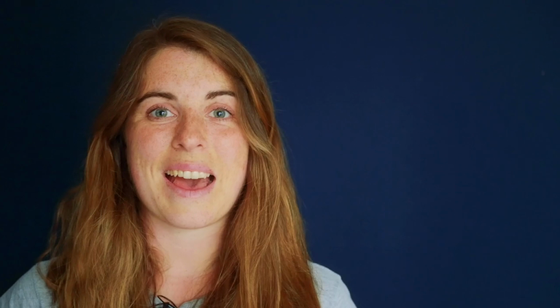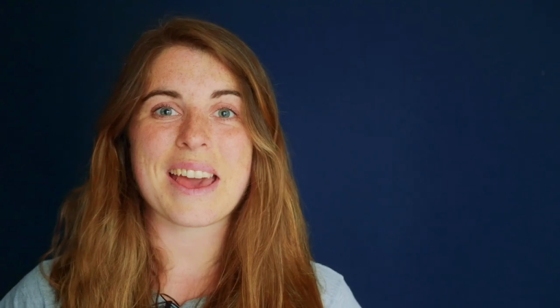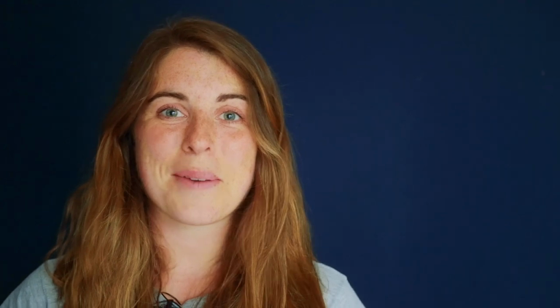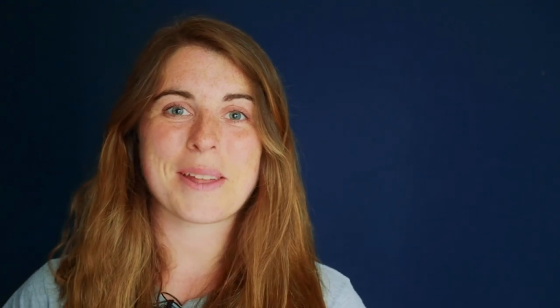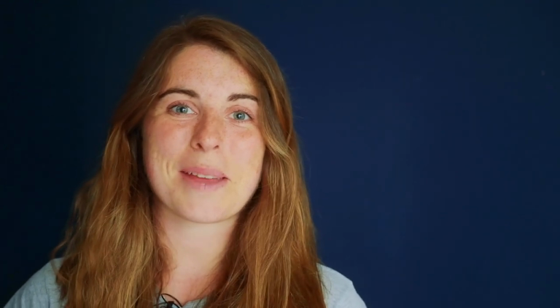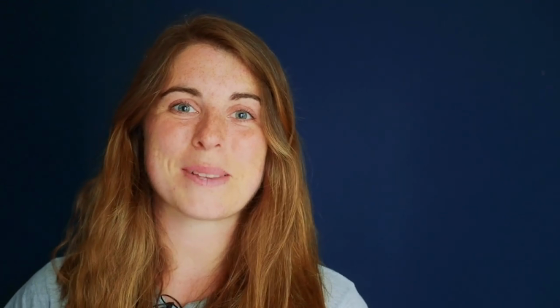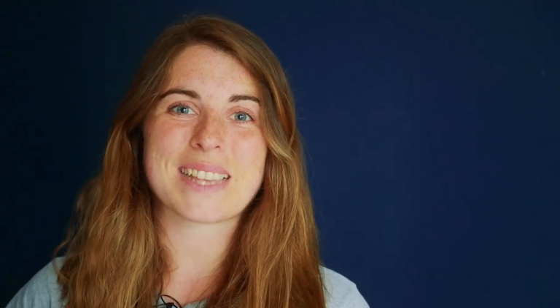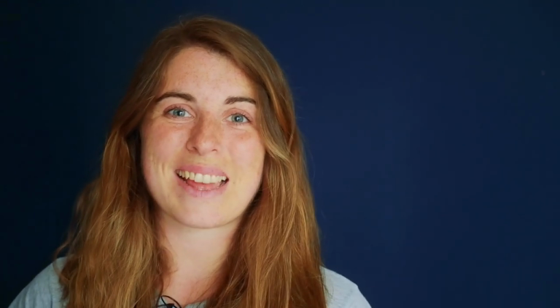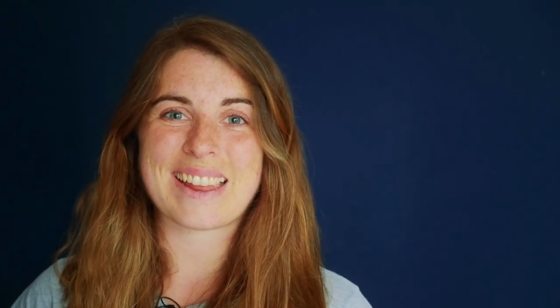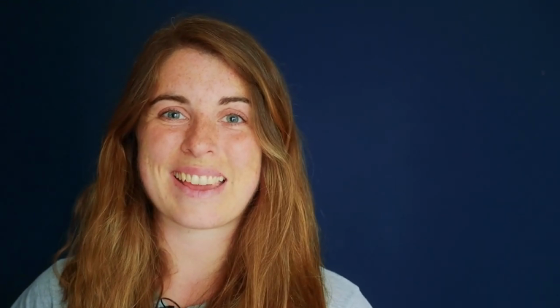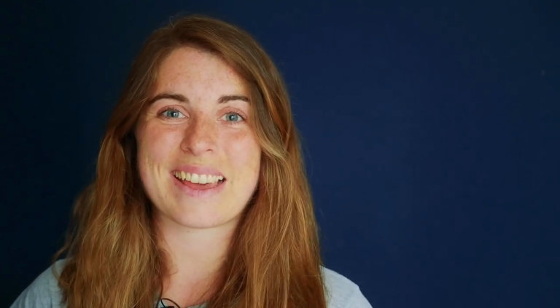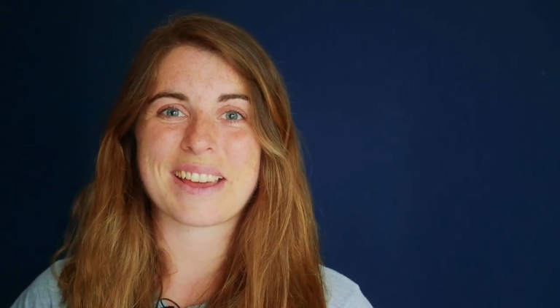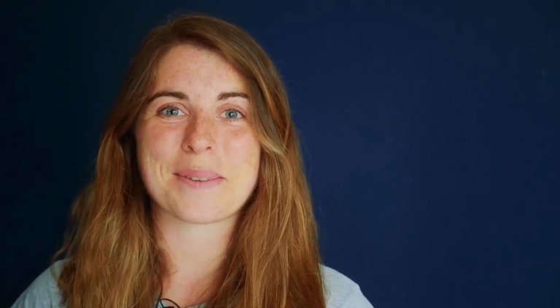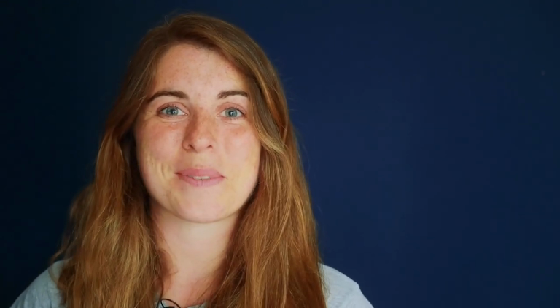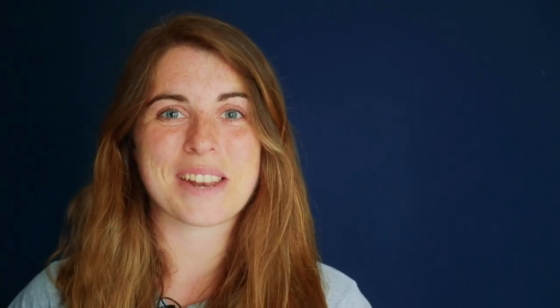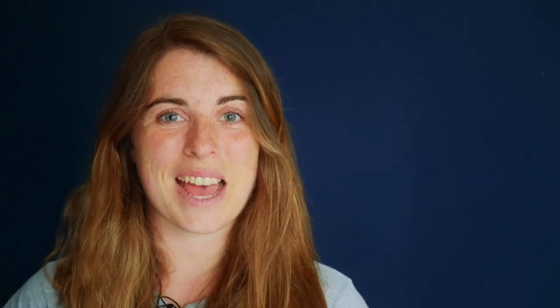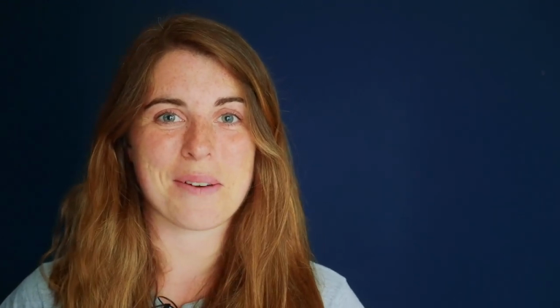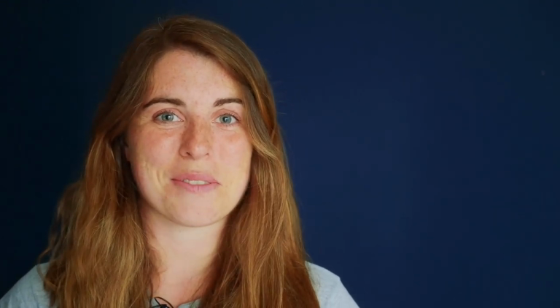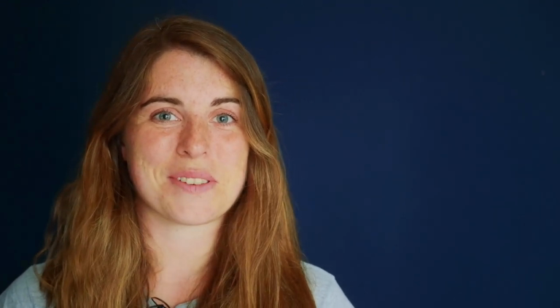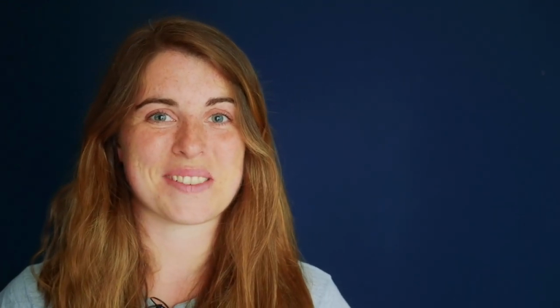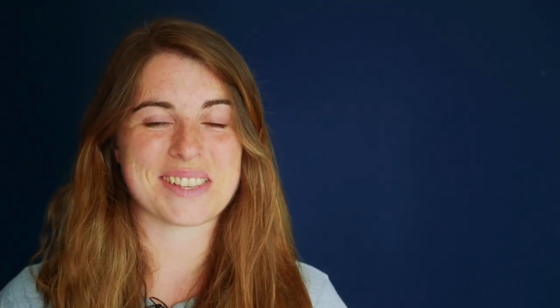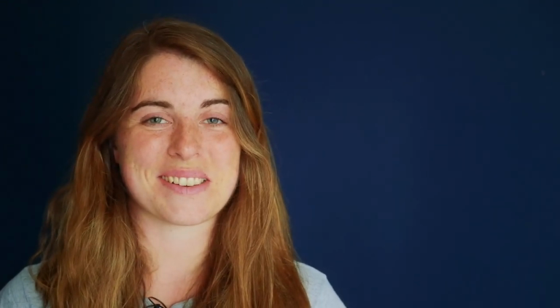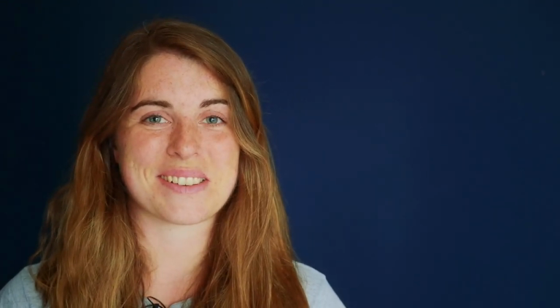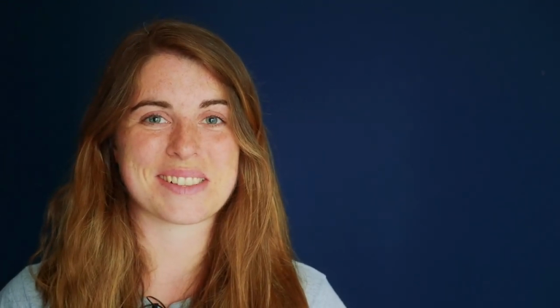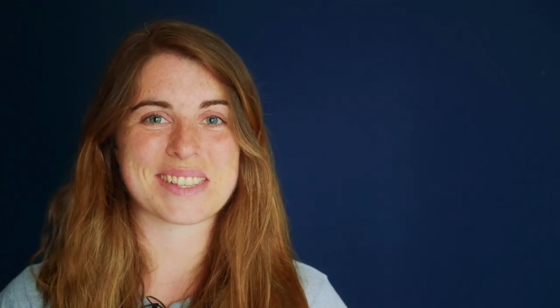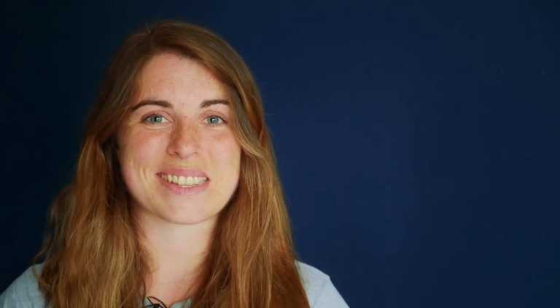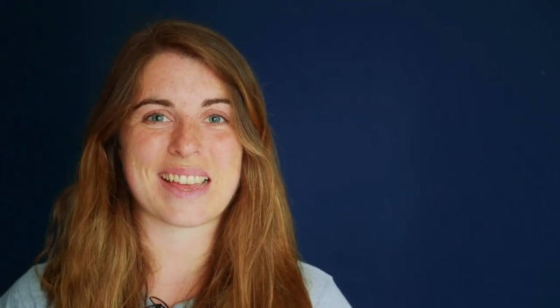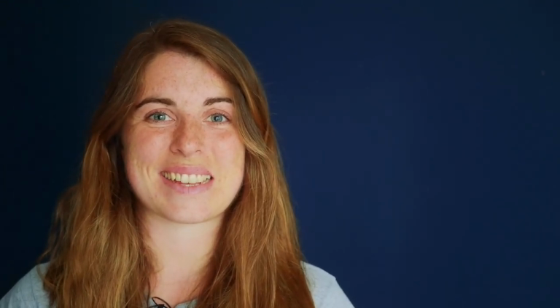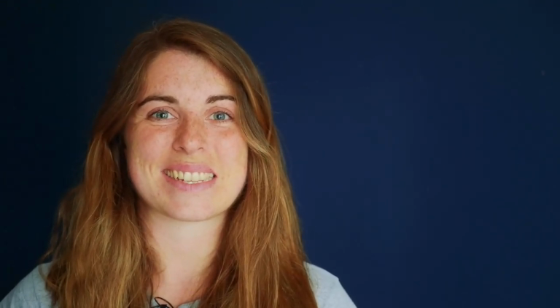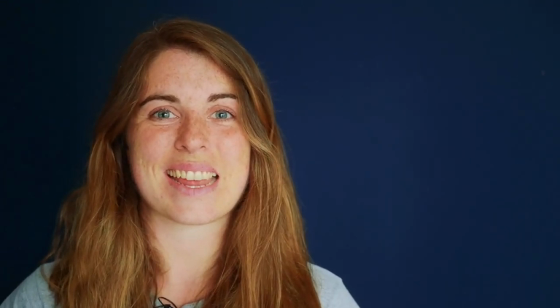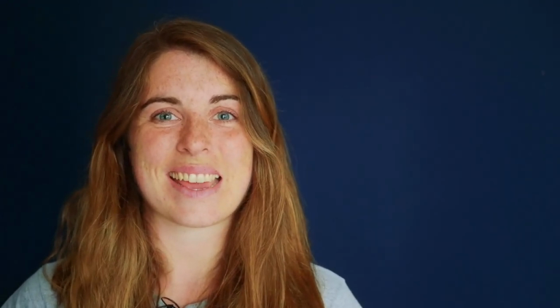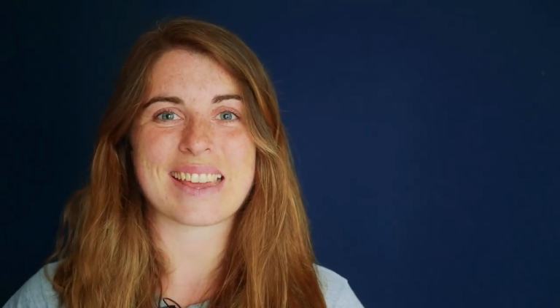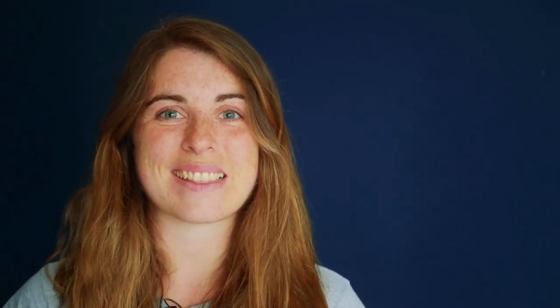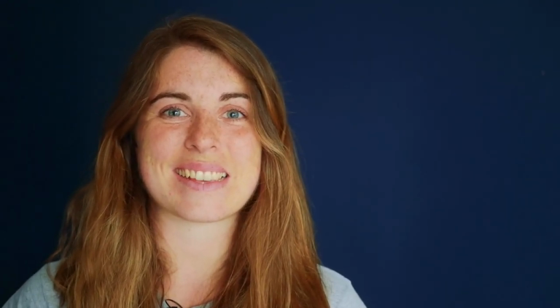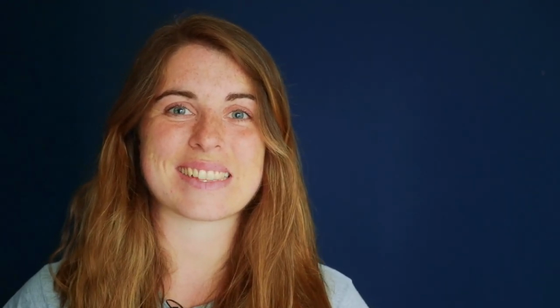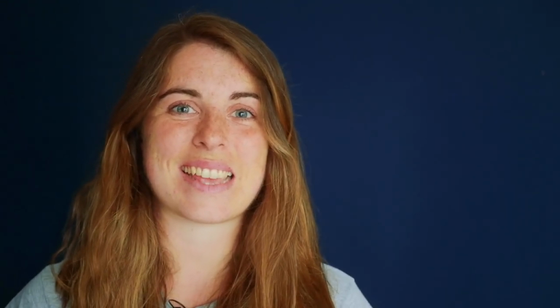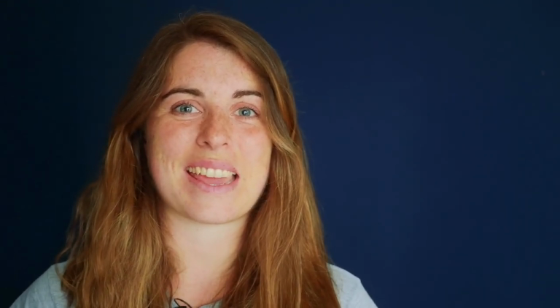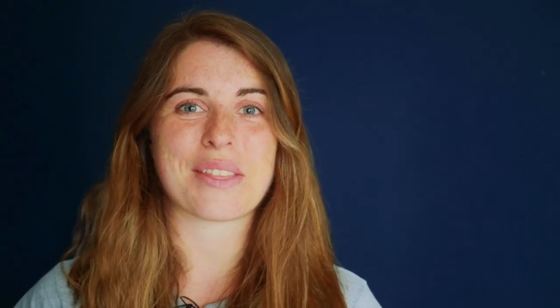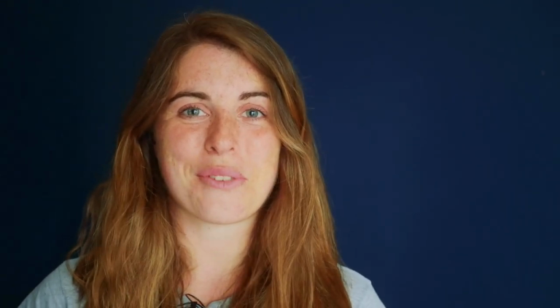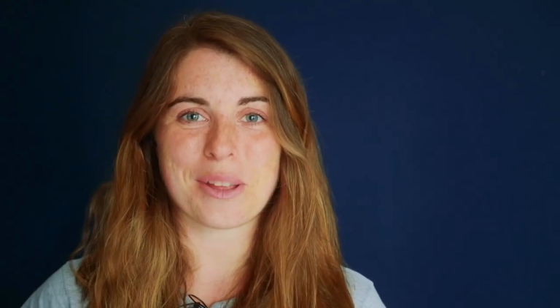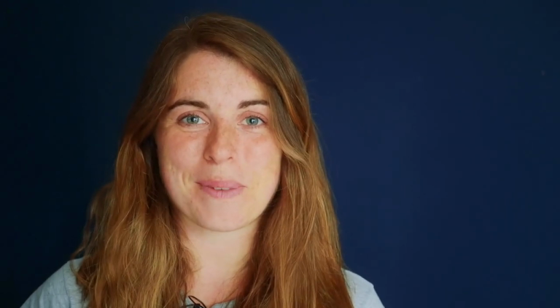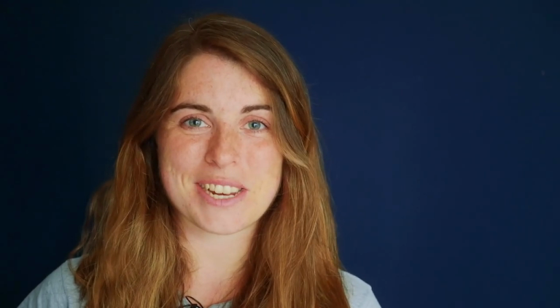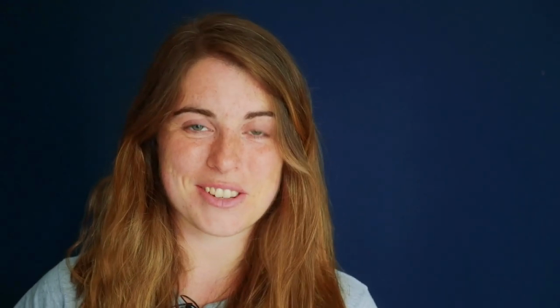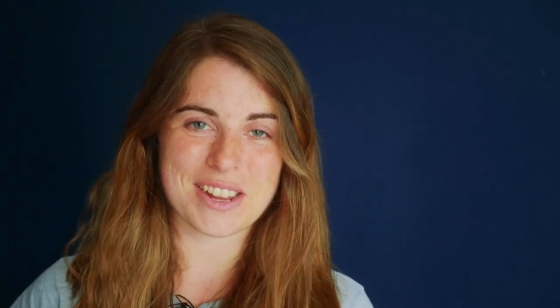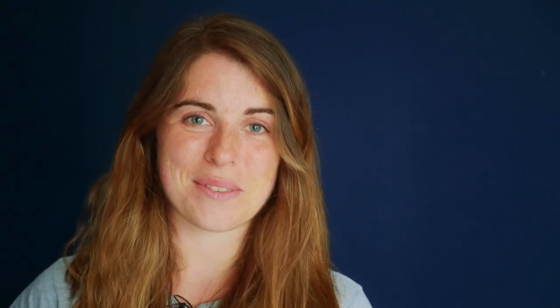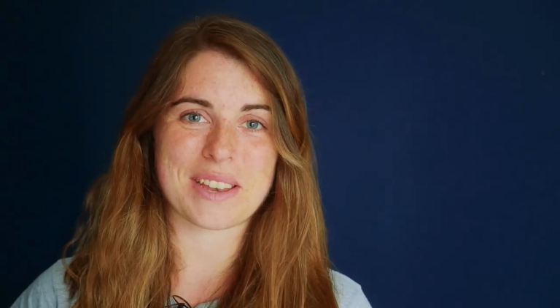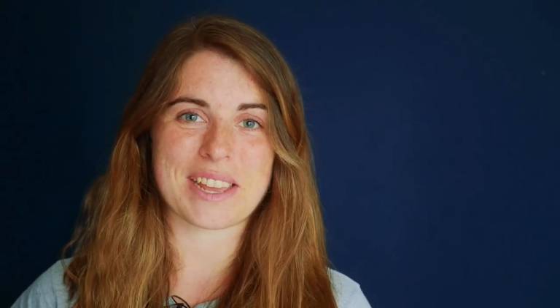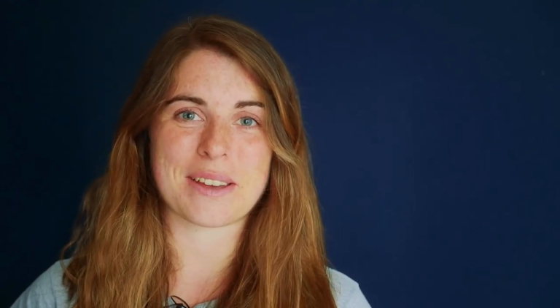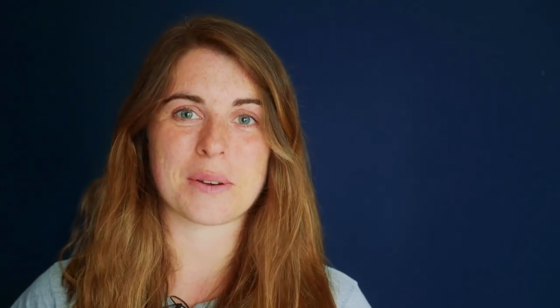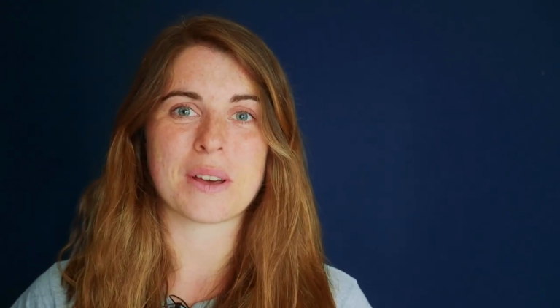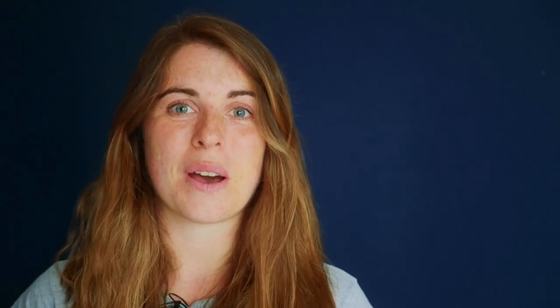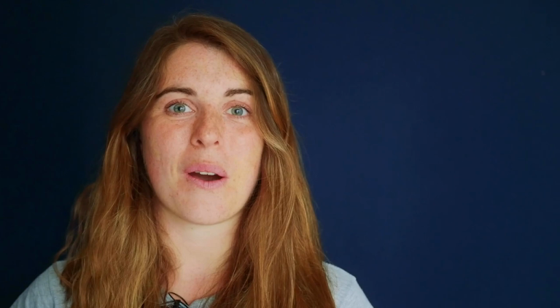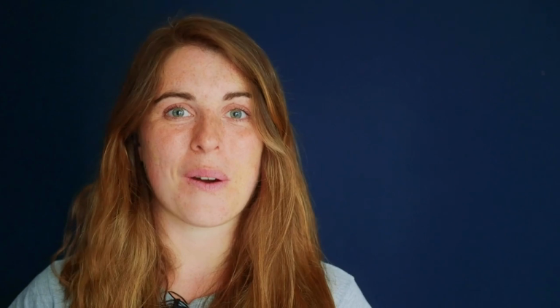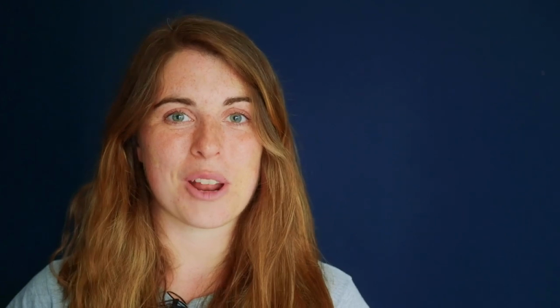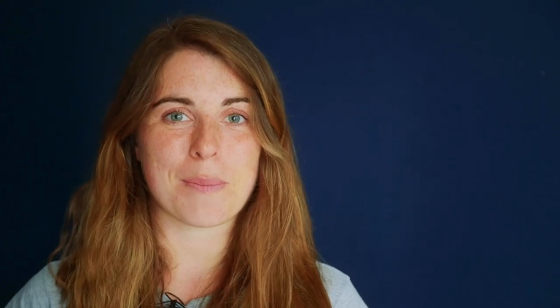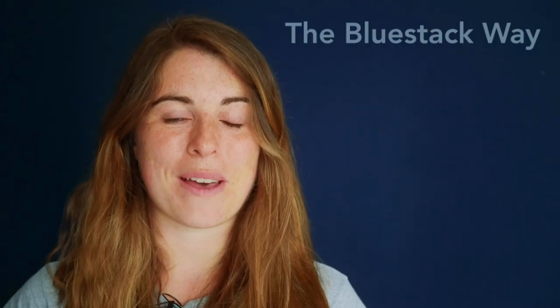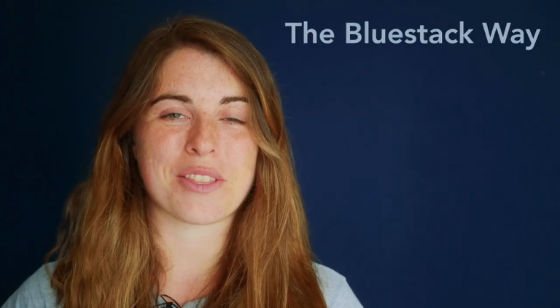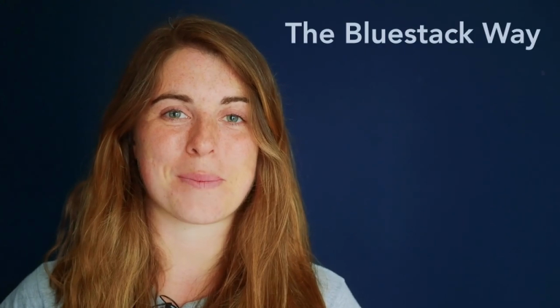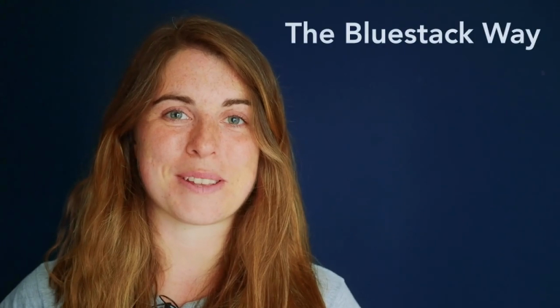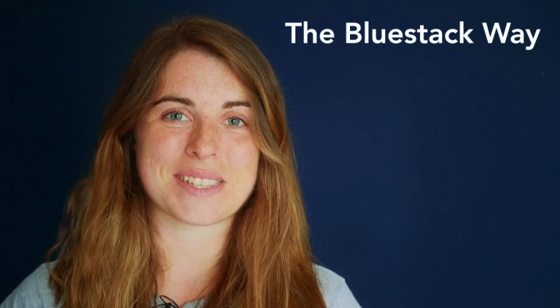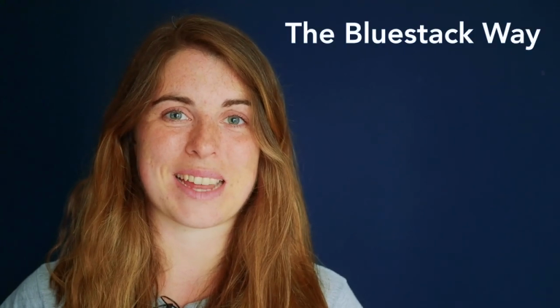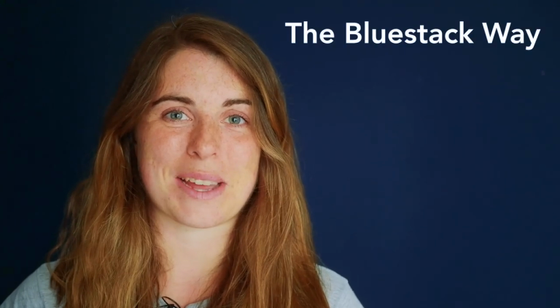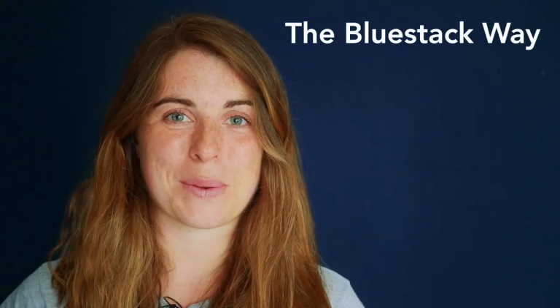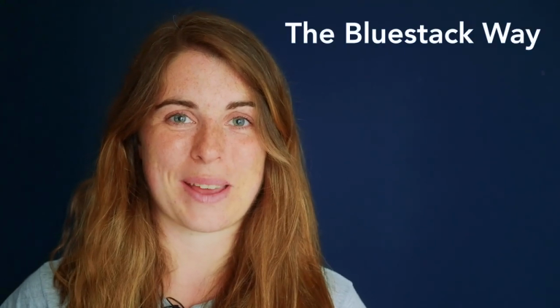Hi, my name is Ellie. I am one half of Tuff Souls and today this is a three minute trail video all about the Blue Stack Way.